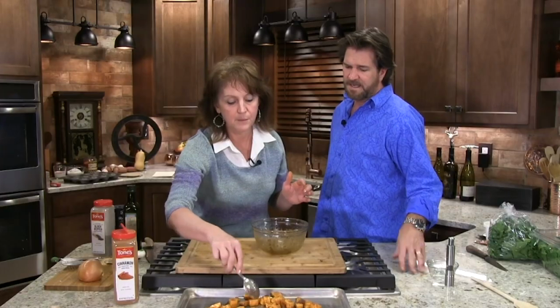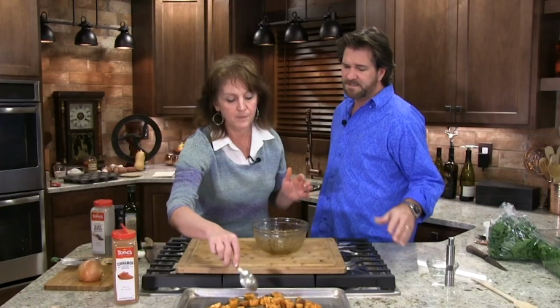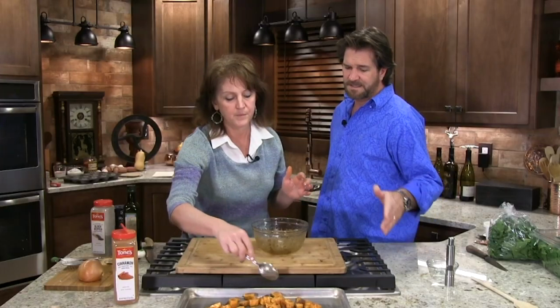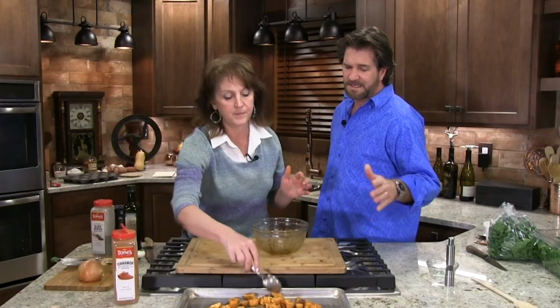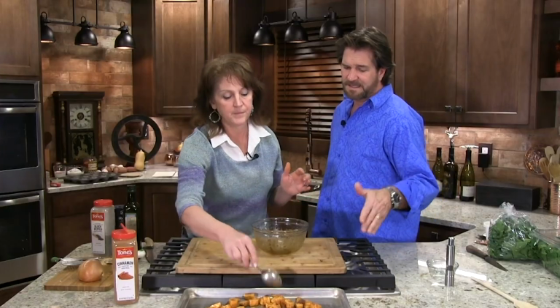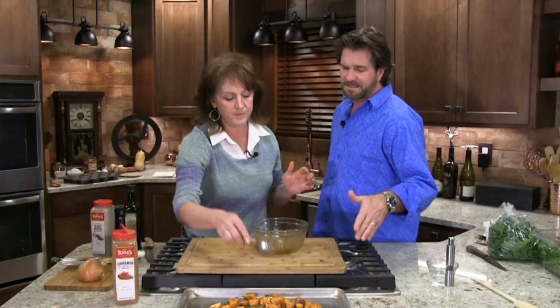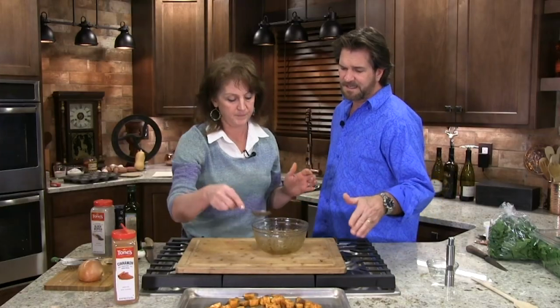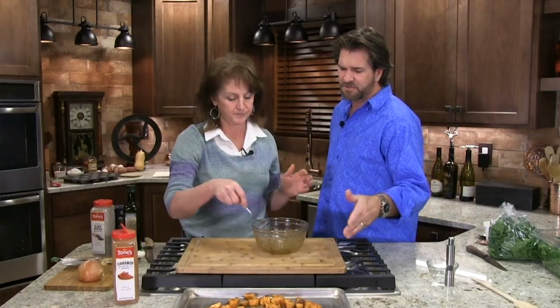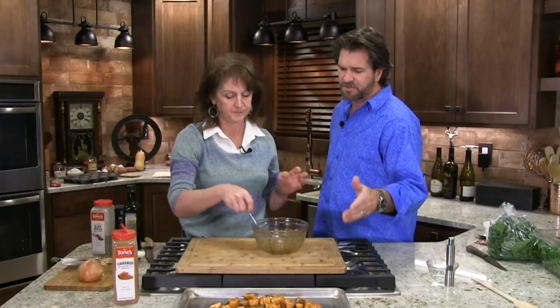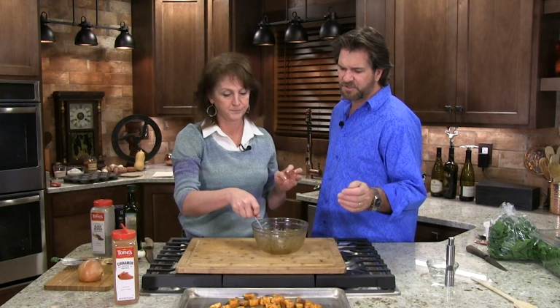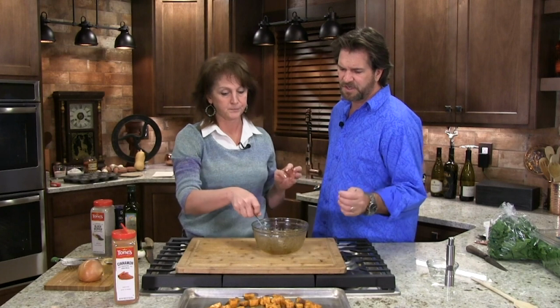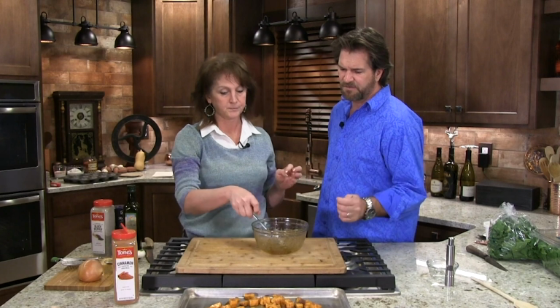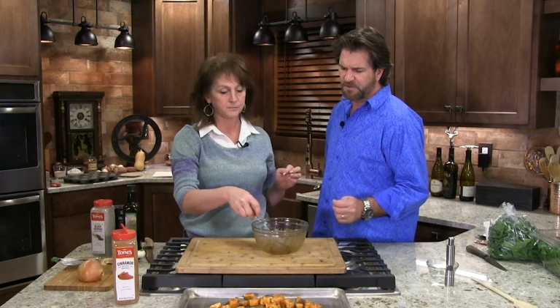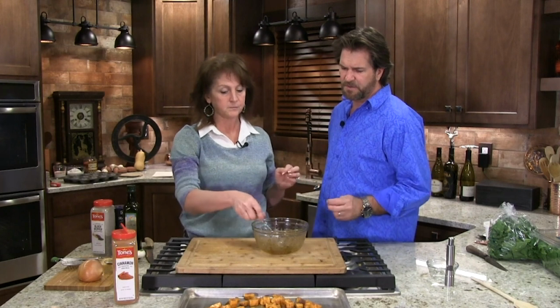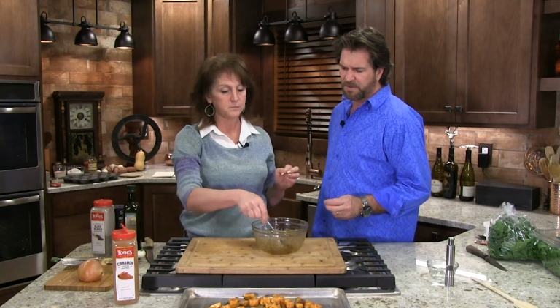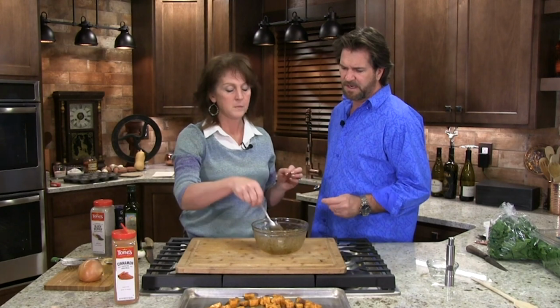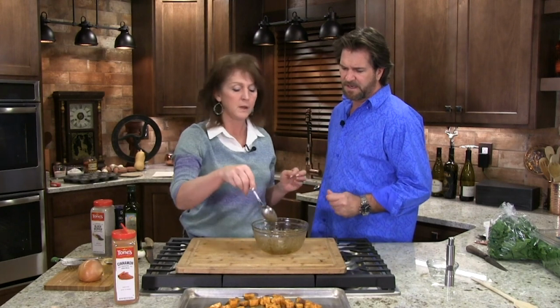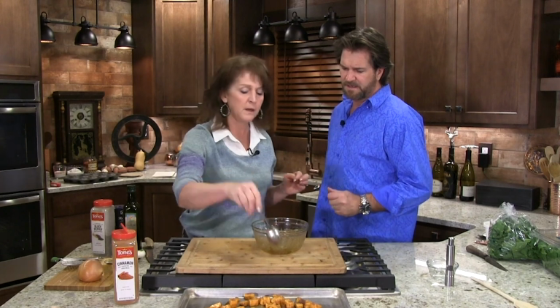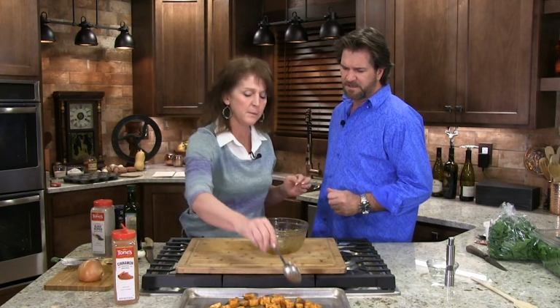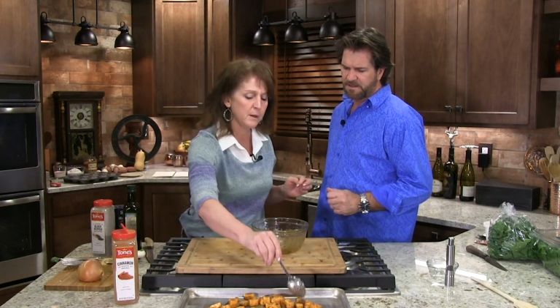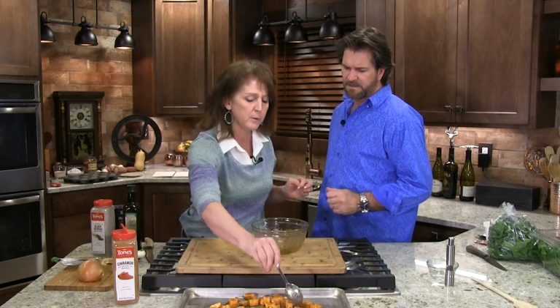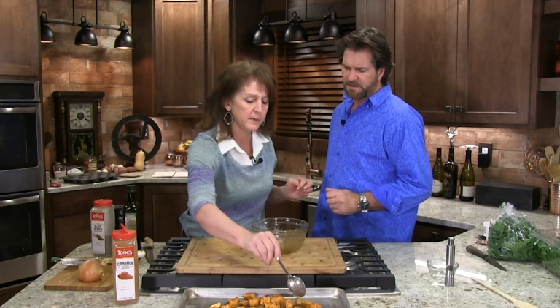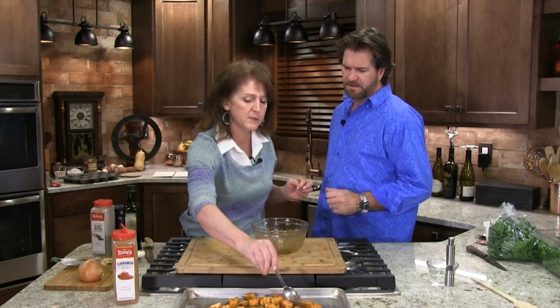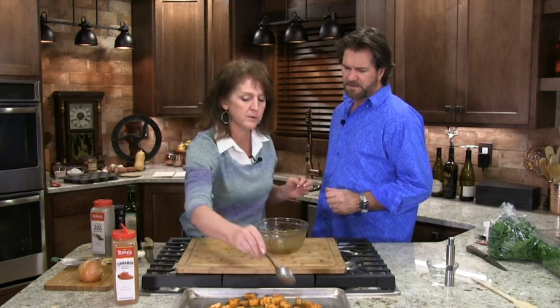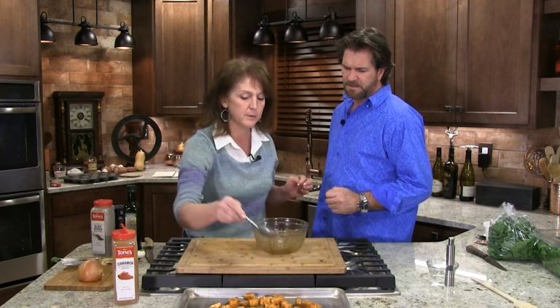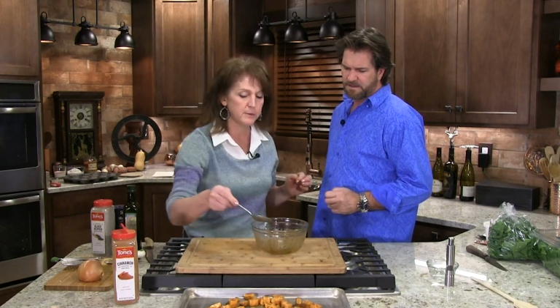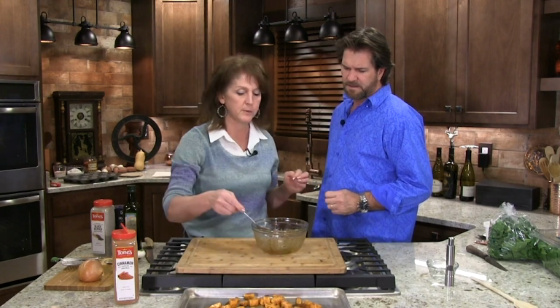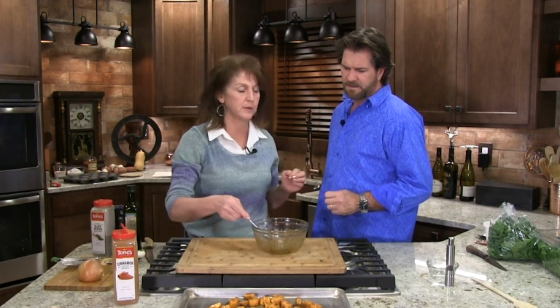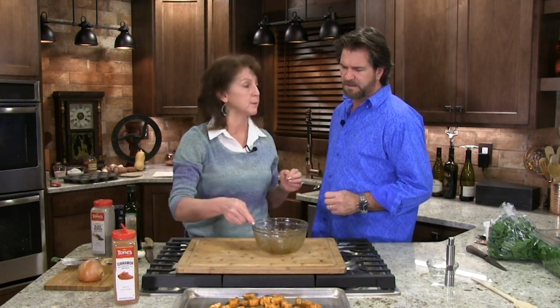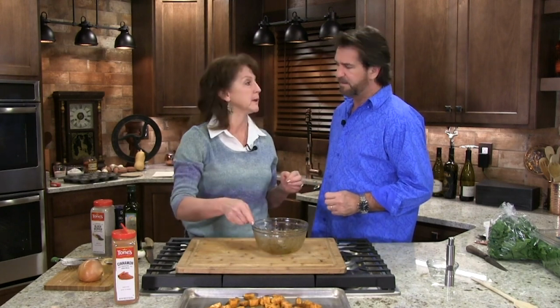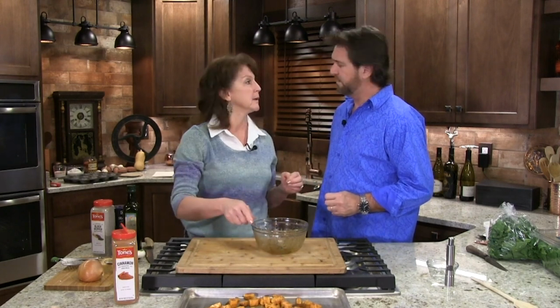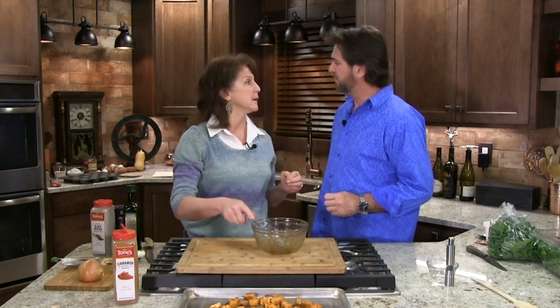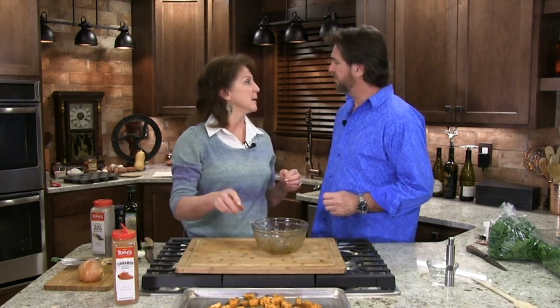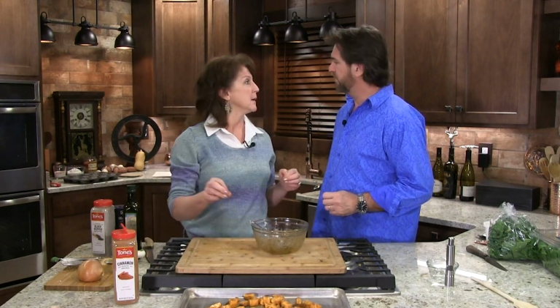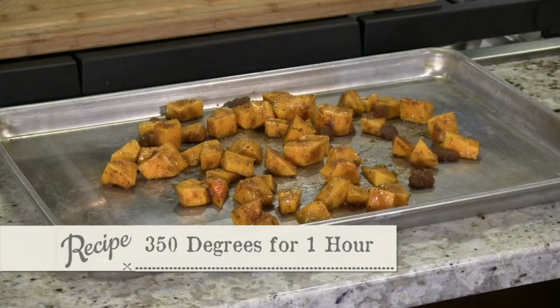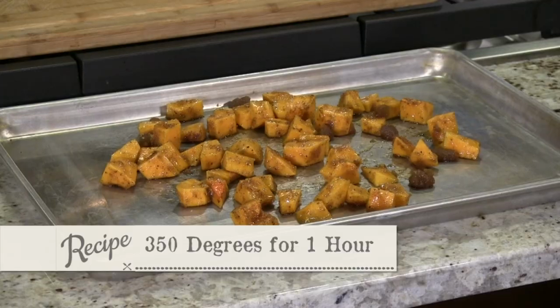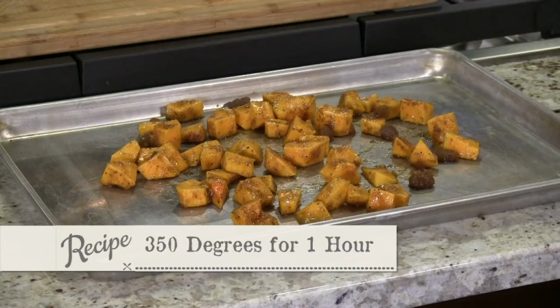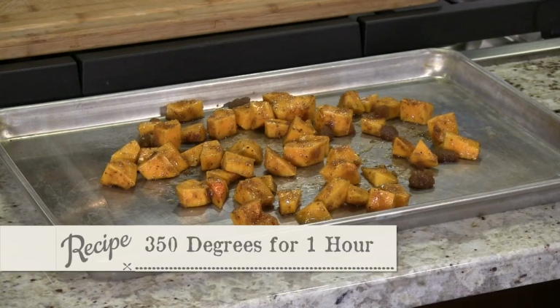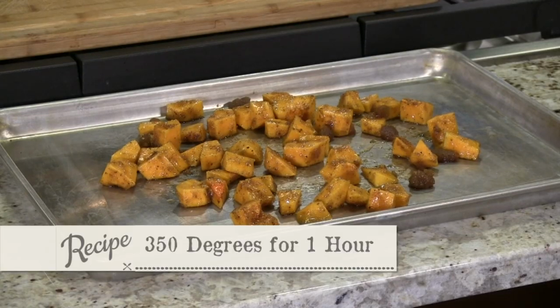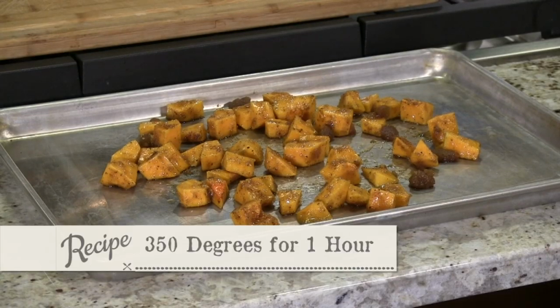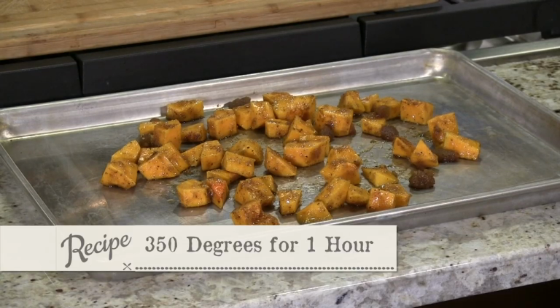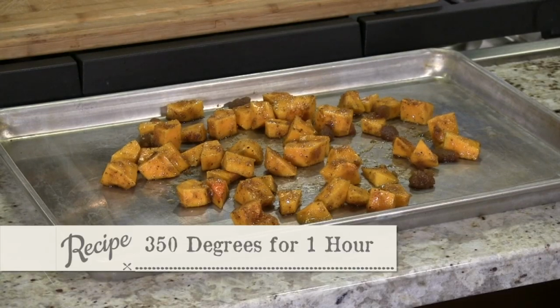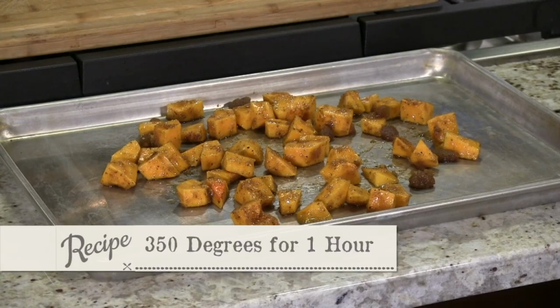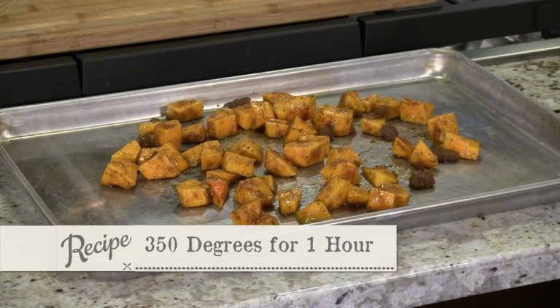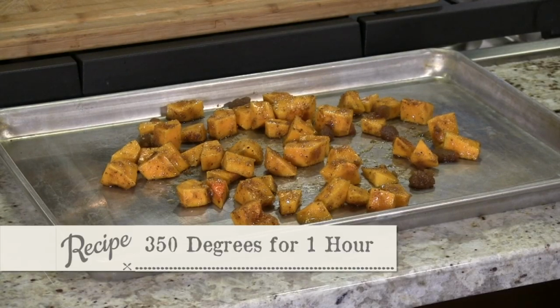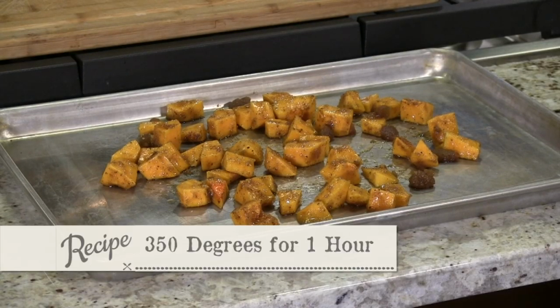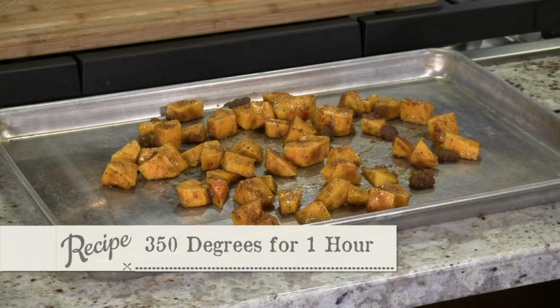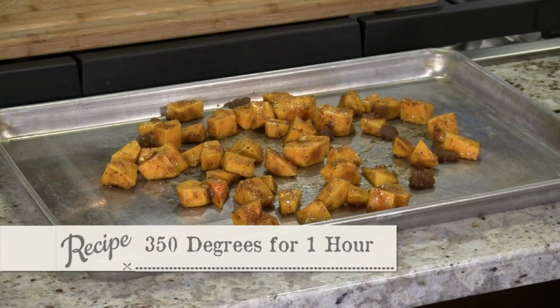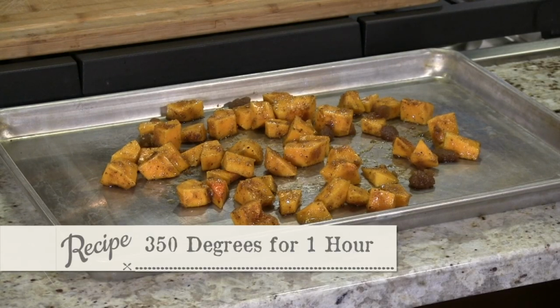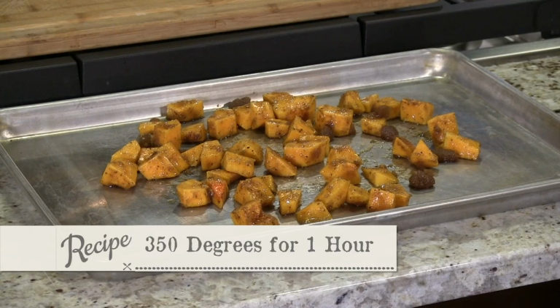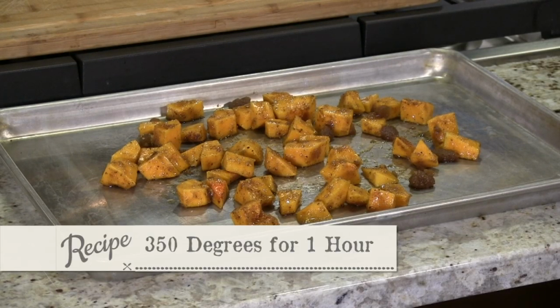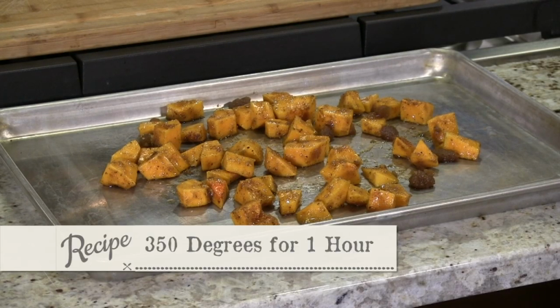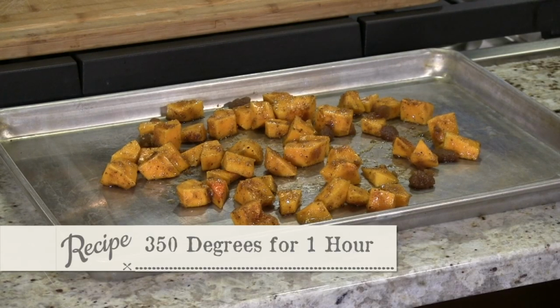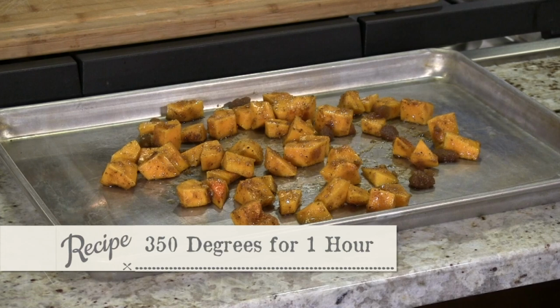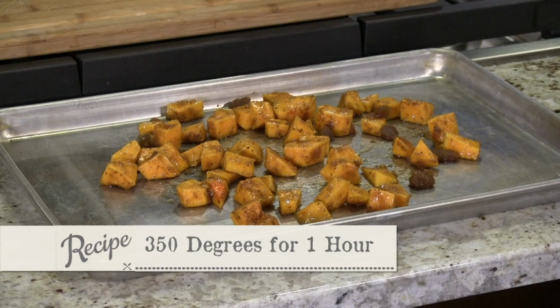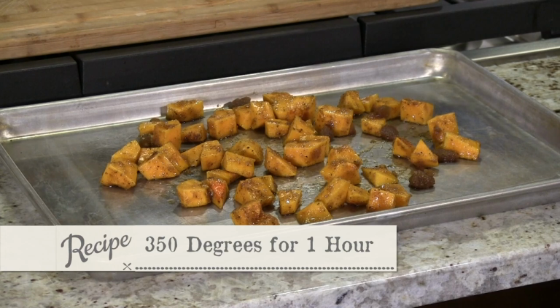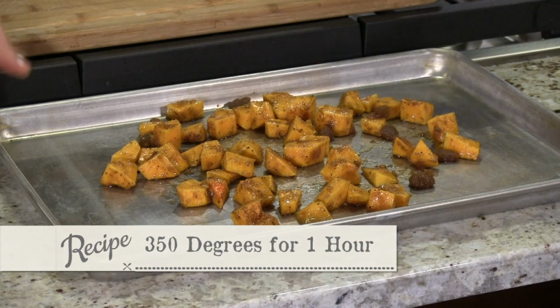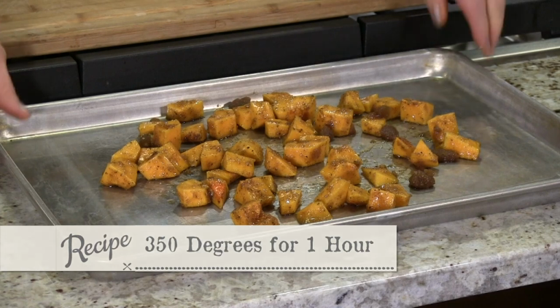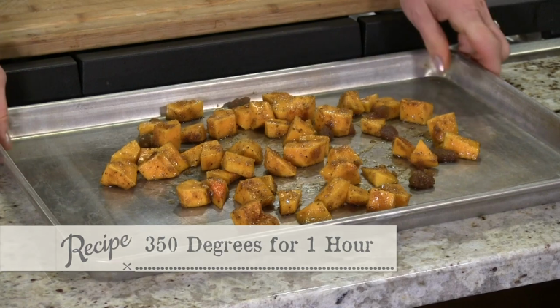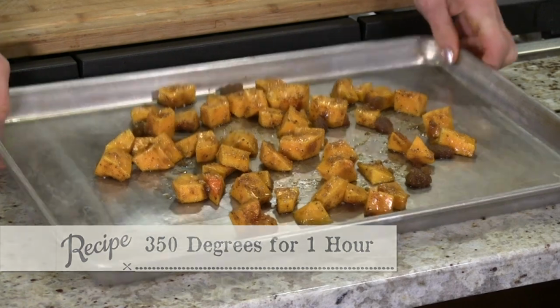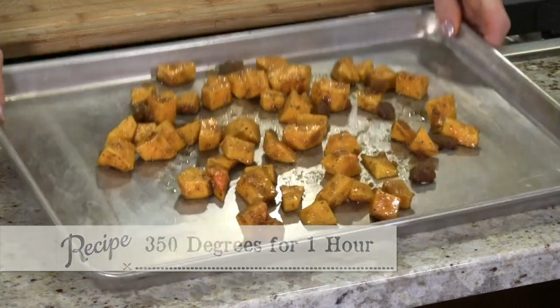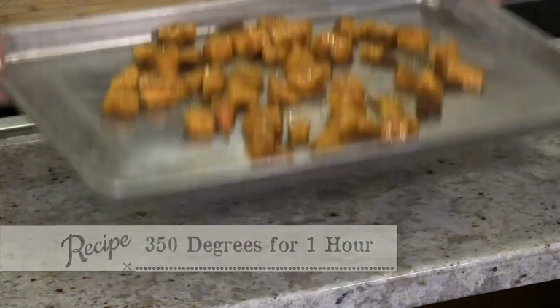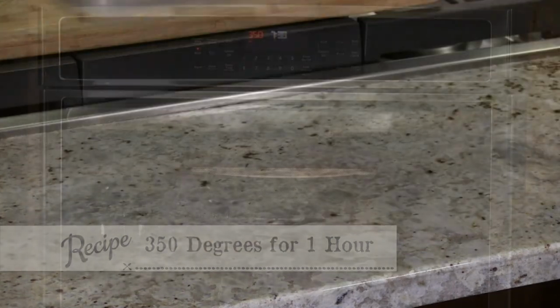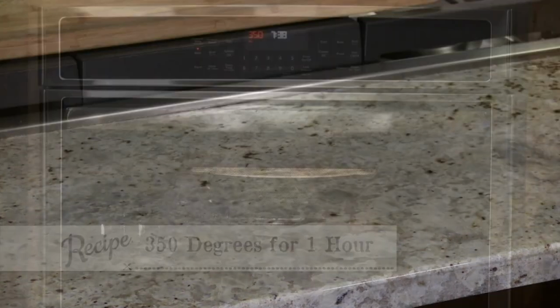That's just enough for you and I. We might stir it in between a little bit. Same thing — 350? Same, 350, same as your chicken. So put it in the same oven? Yeah, same oven.